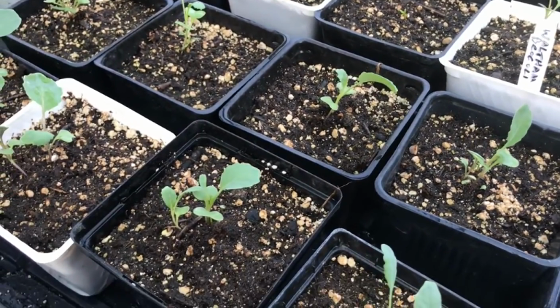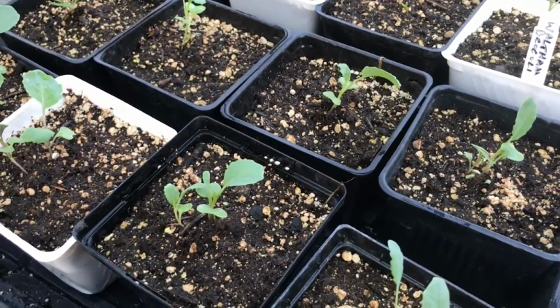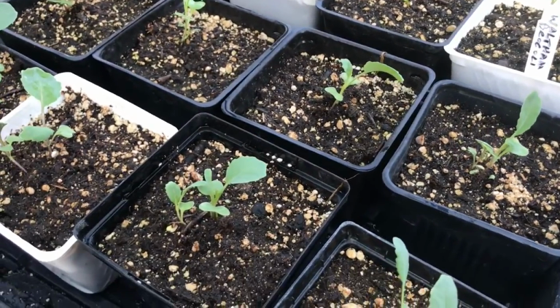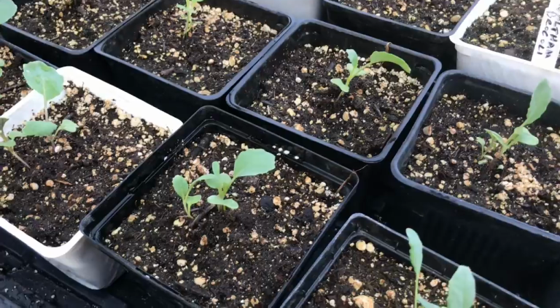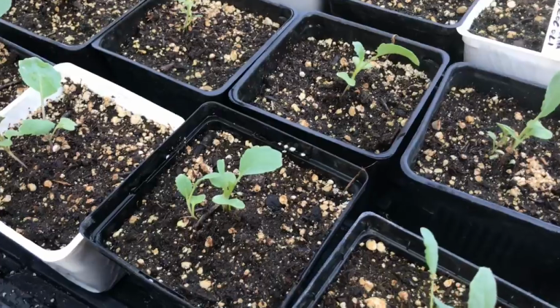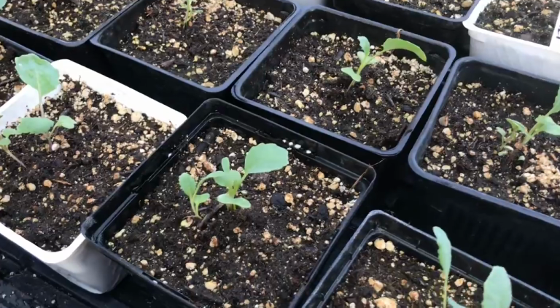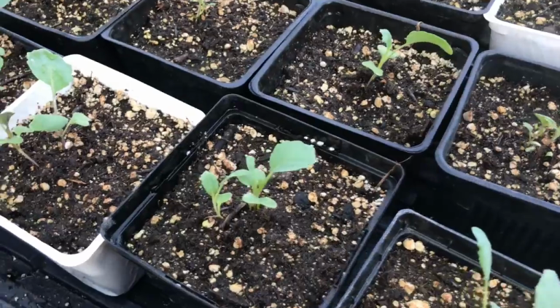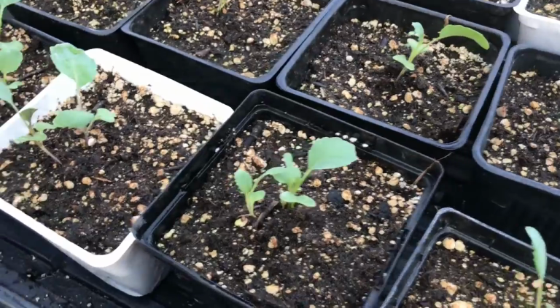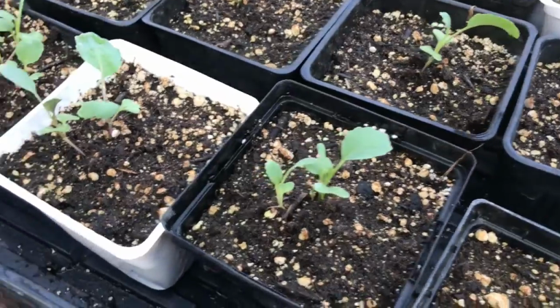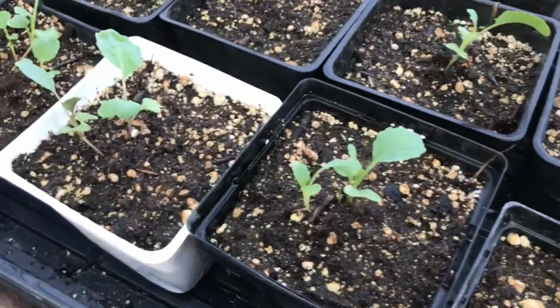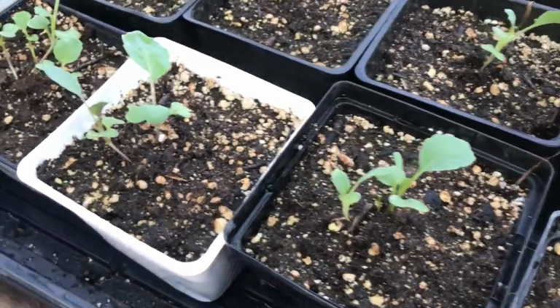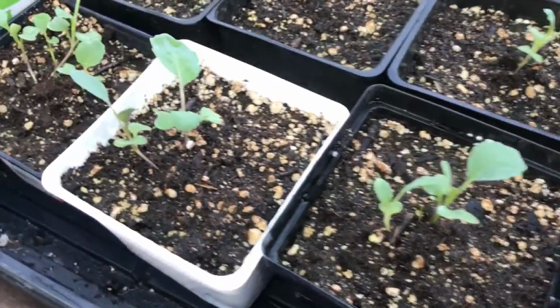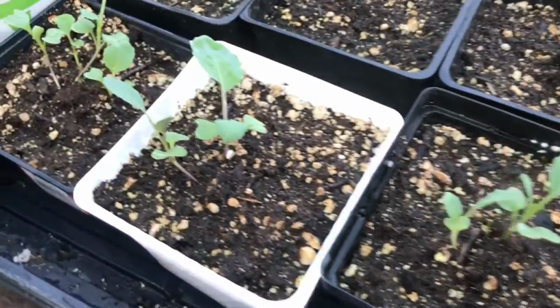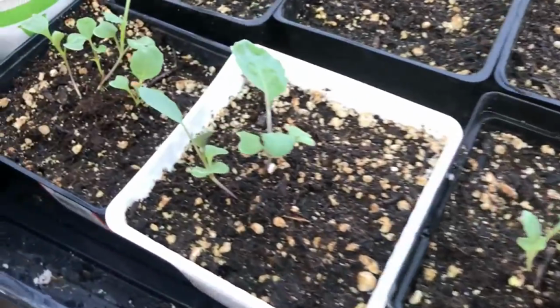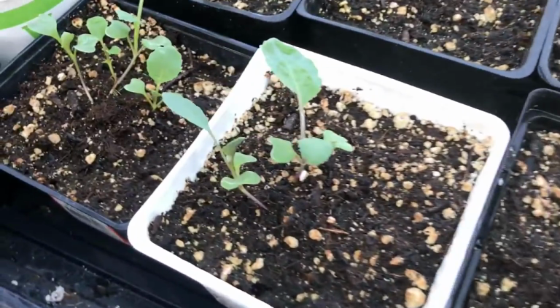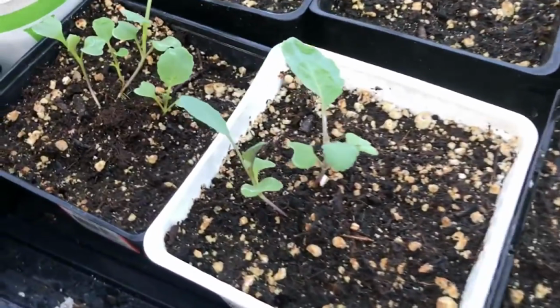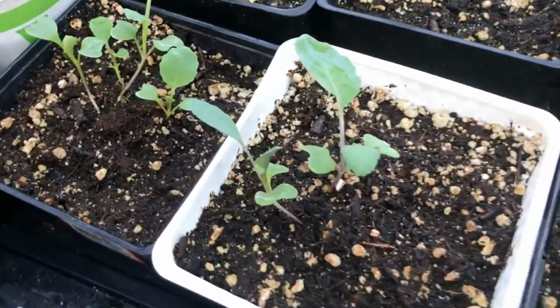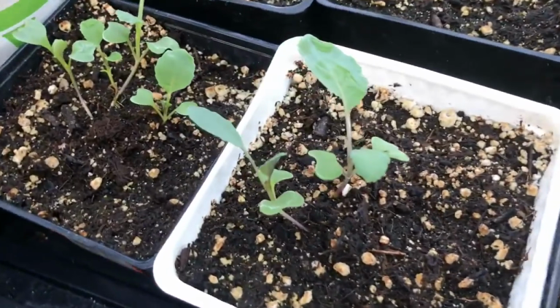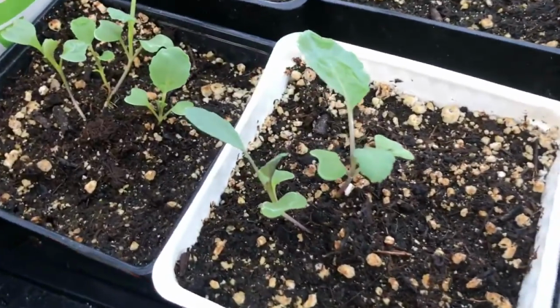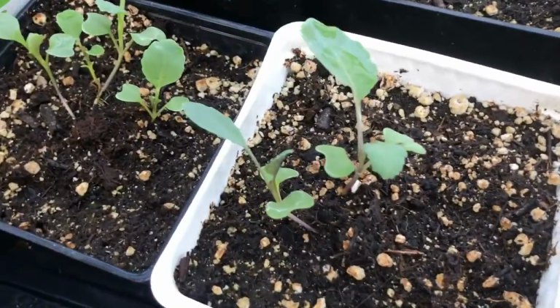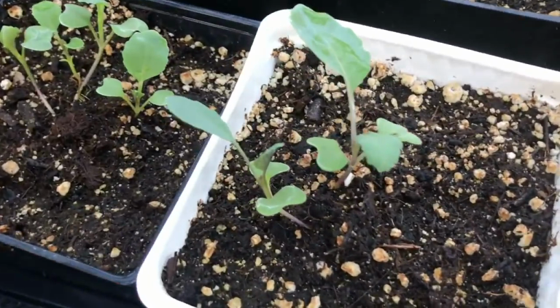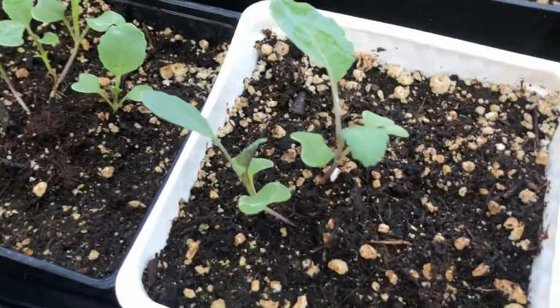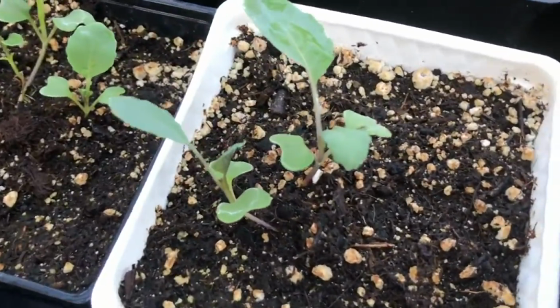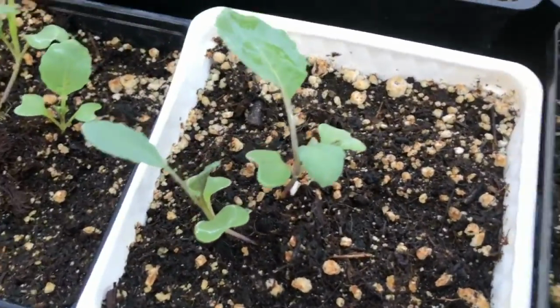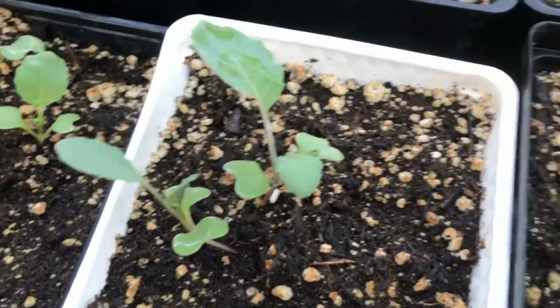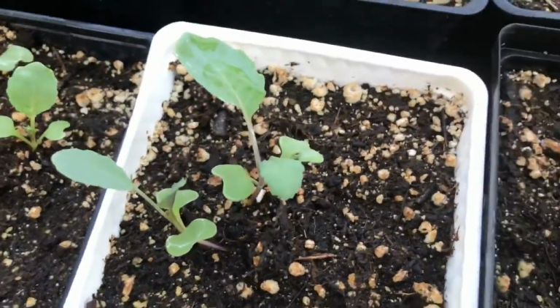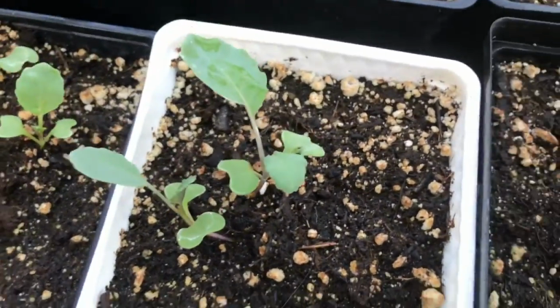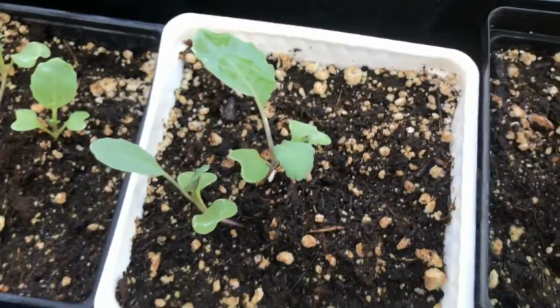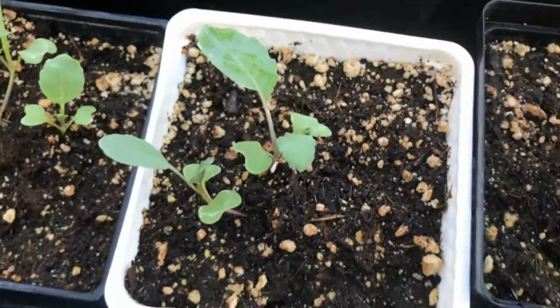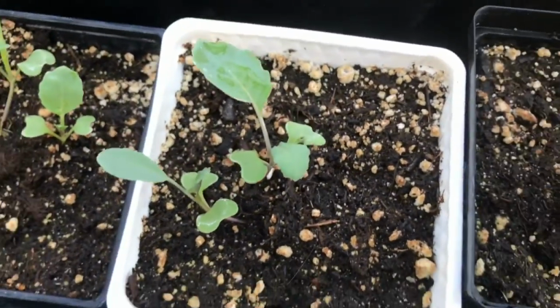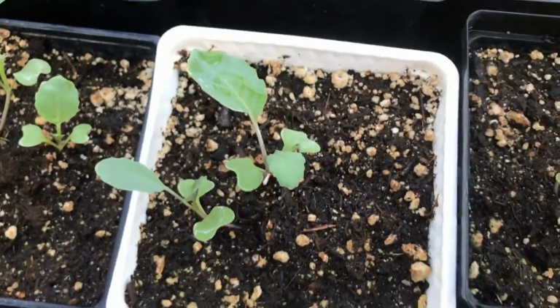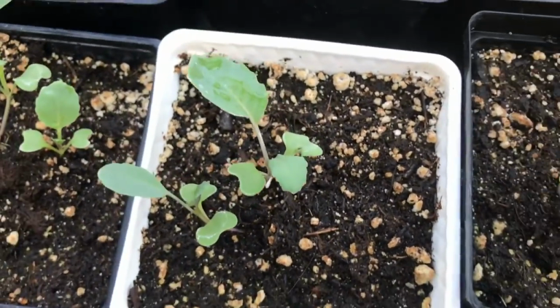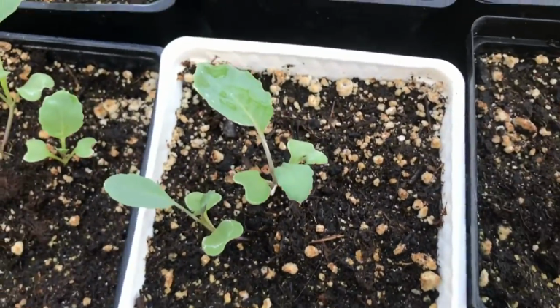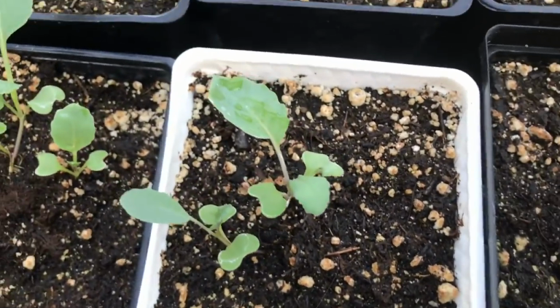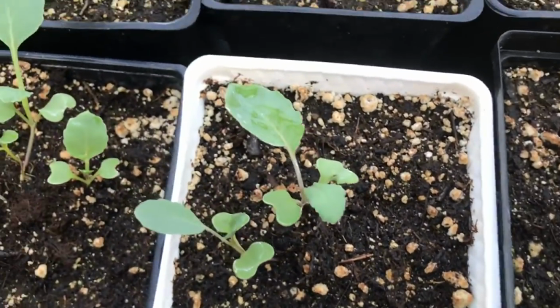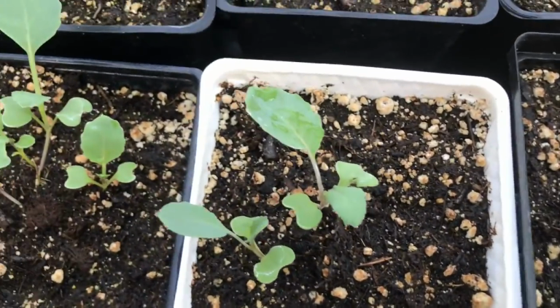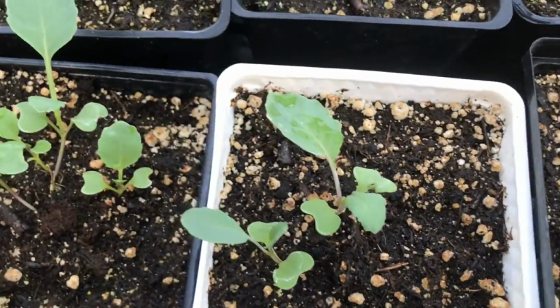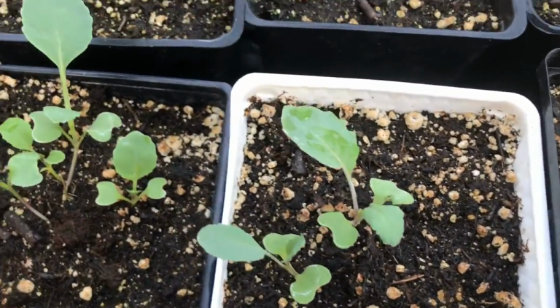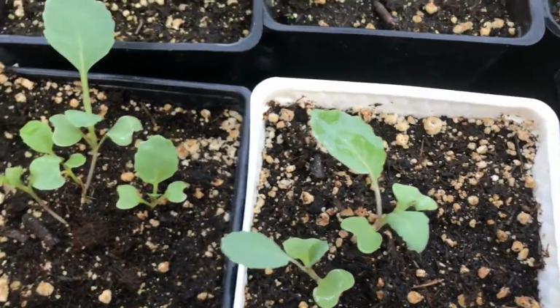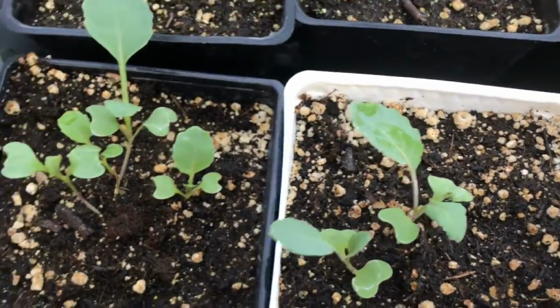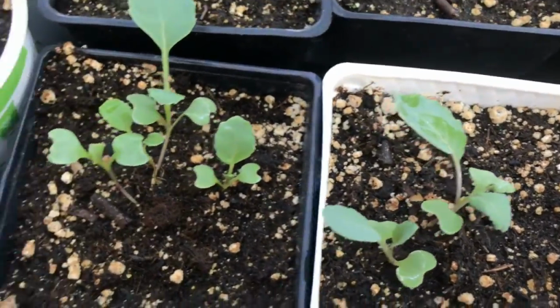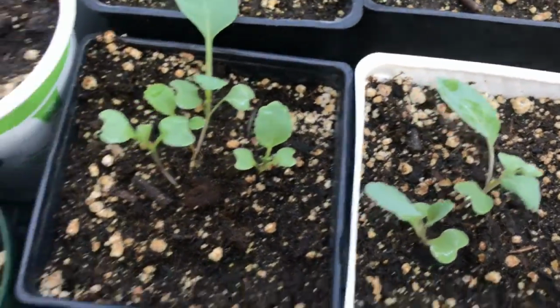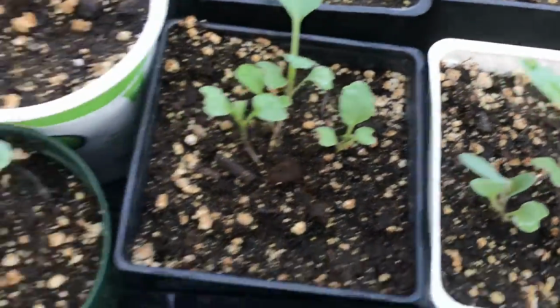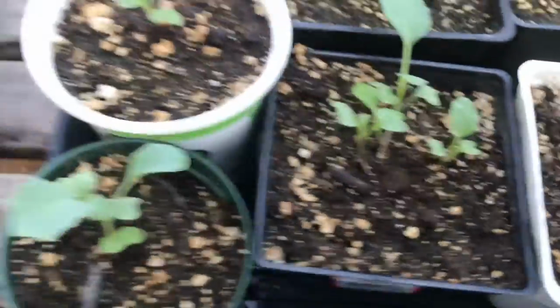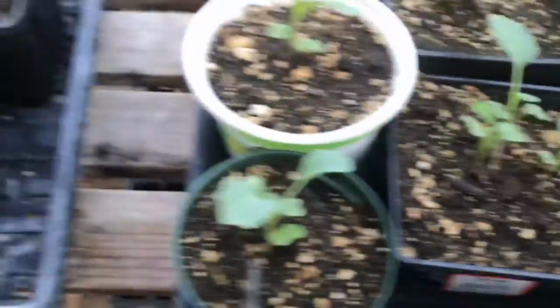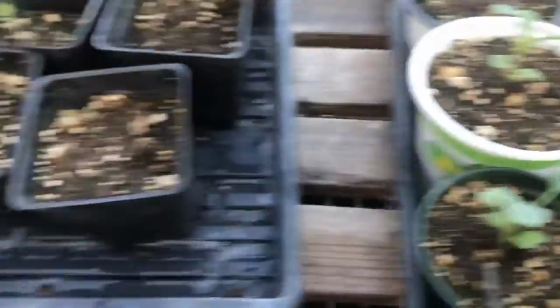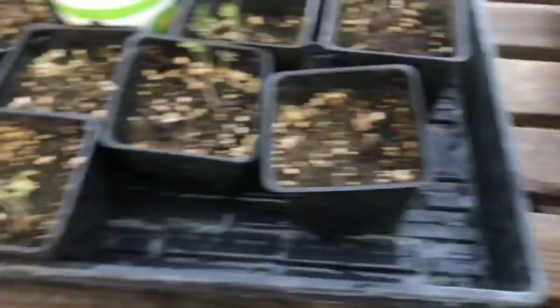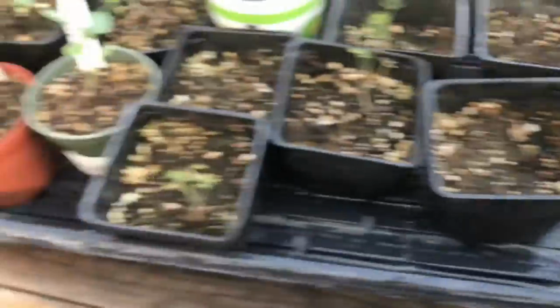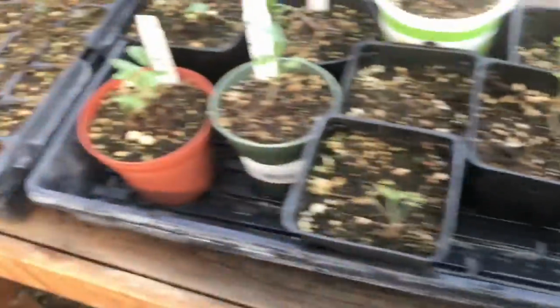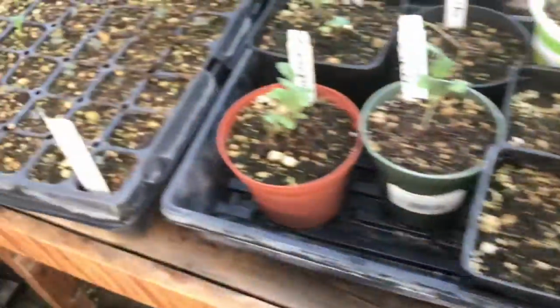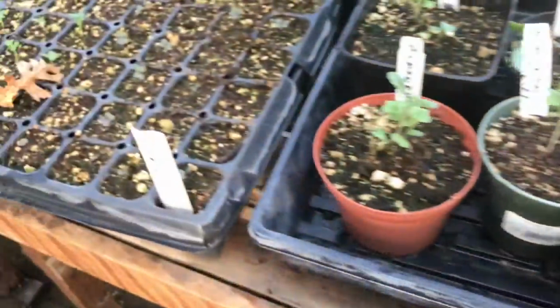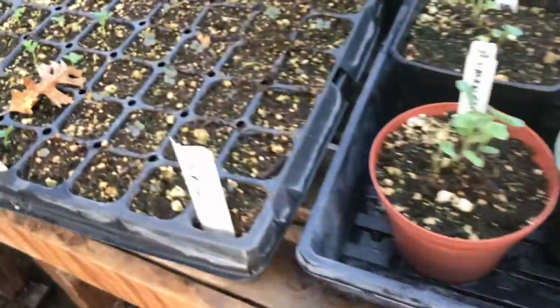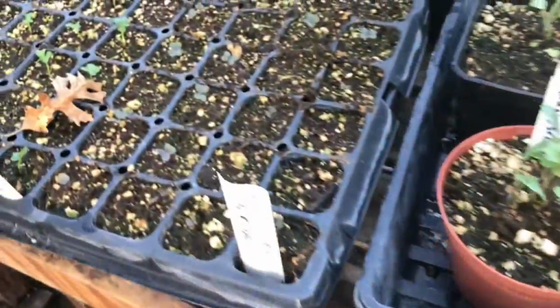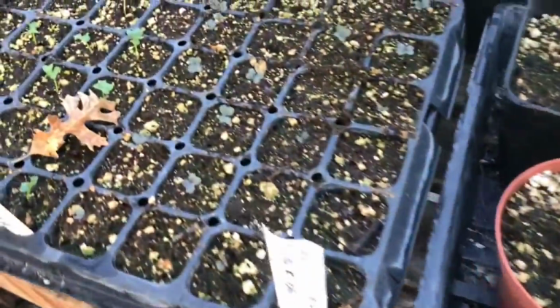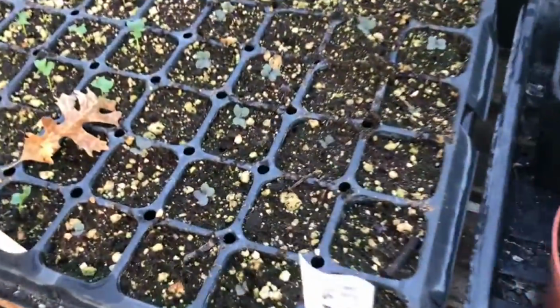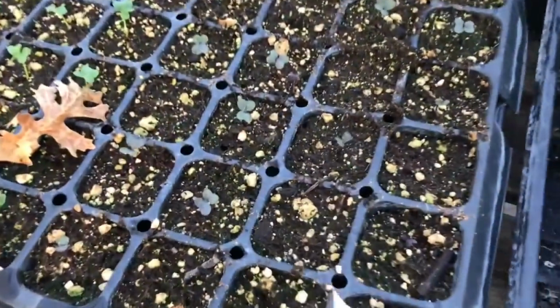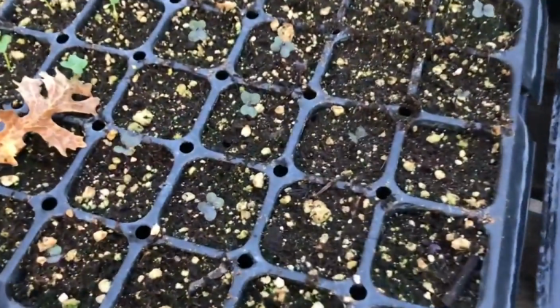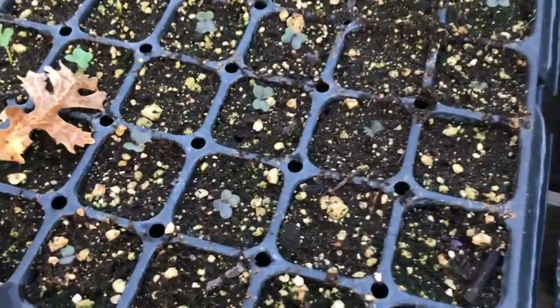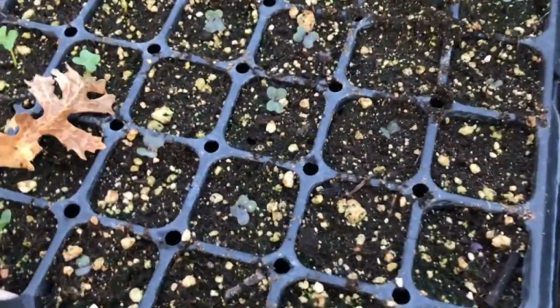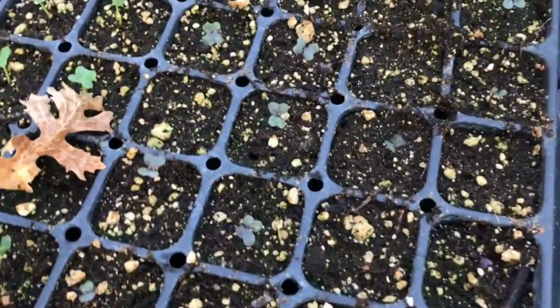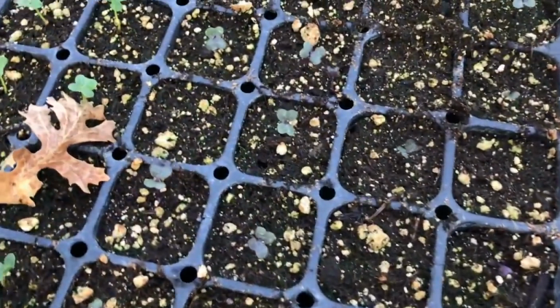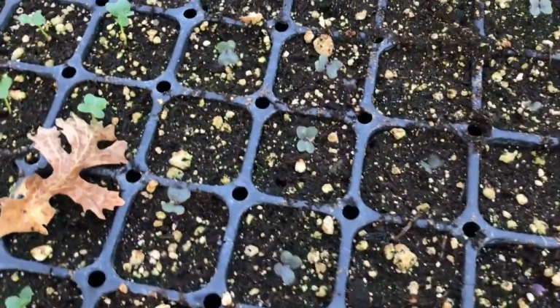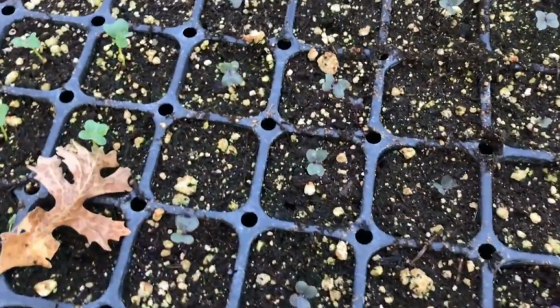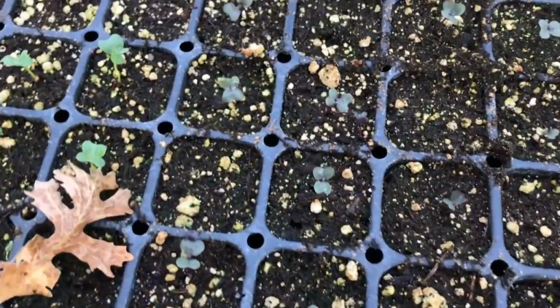Brassicas are the plant family that include broccoli, cauliflower, cabbage, and more.